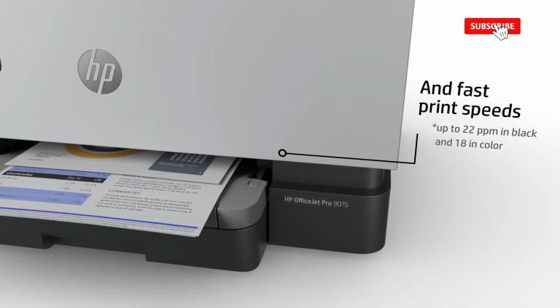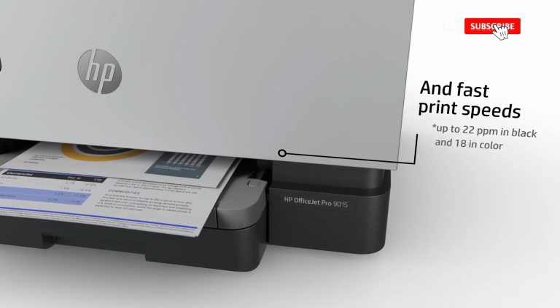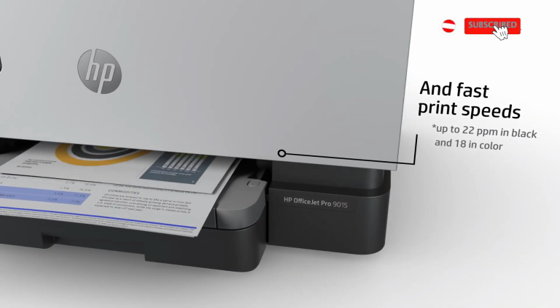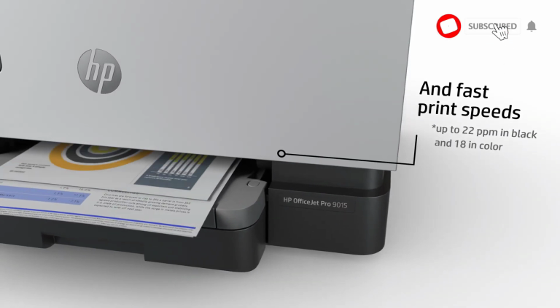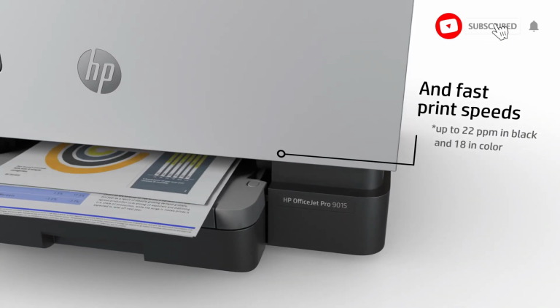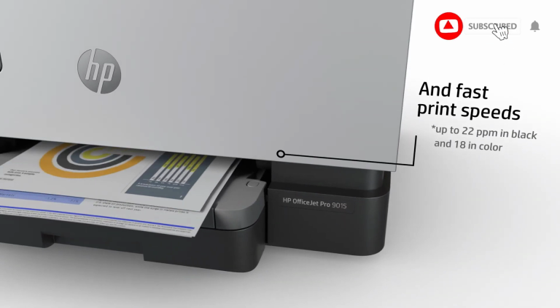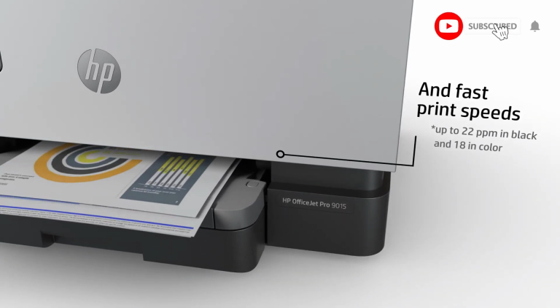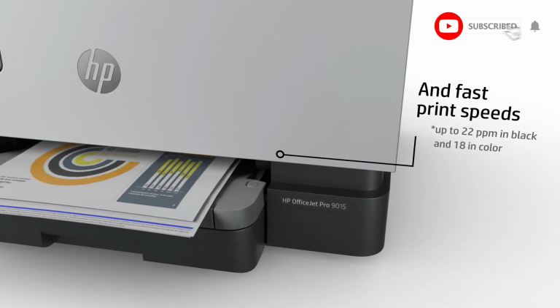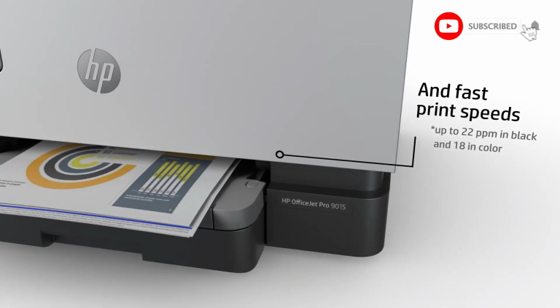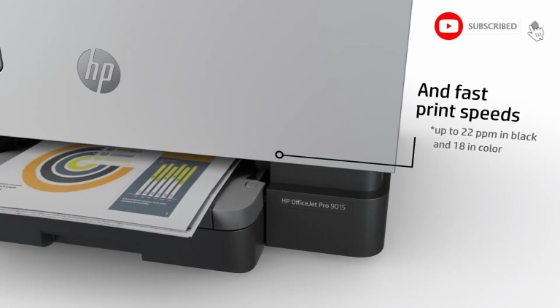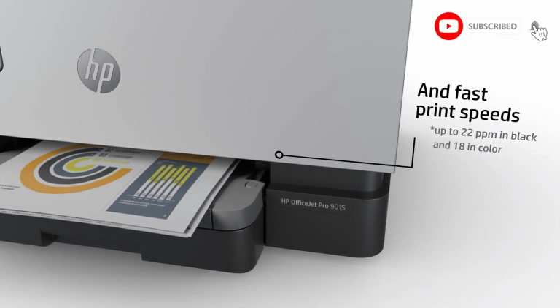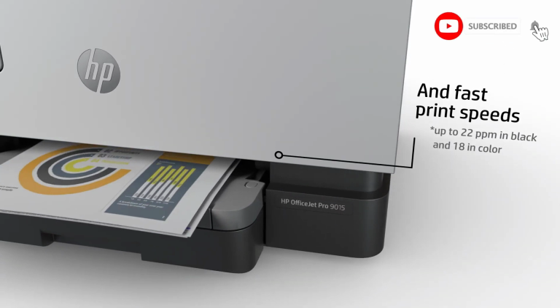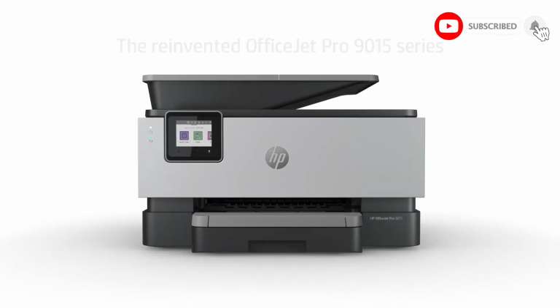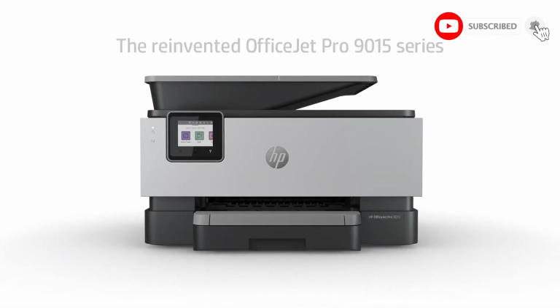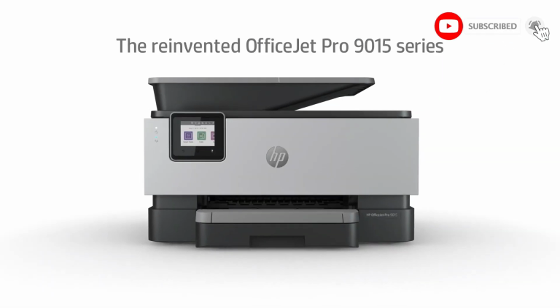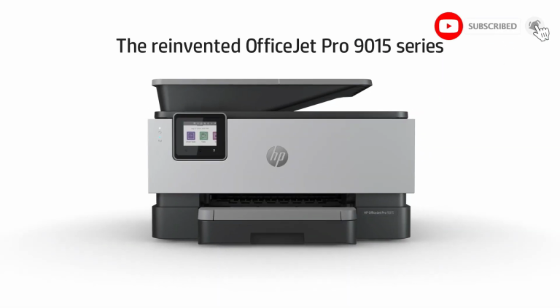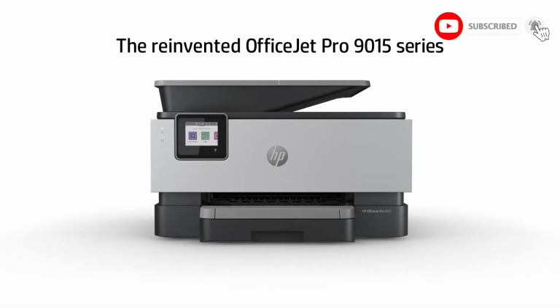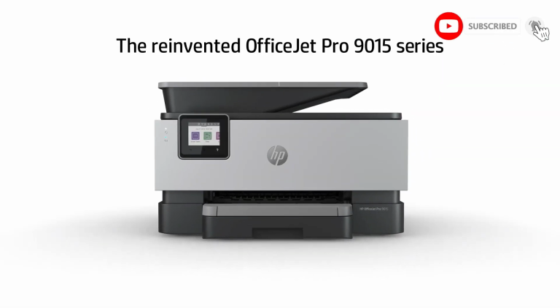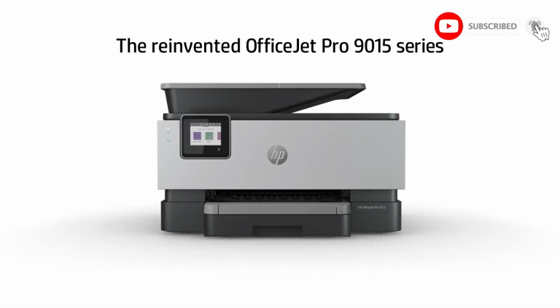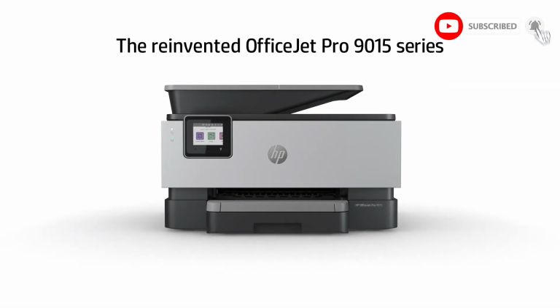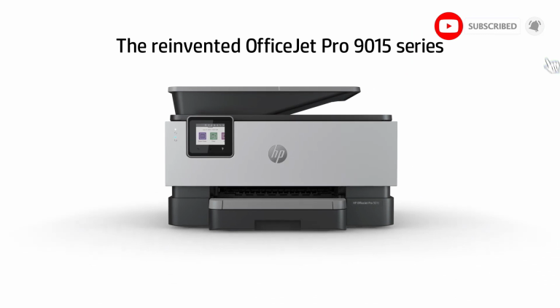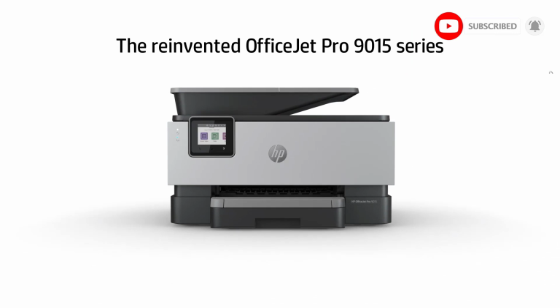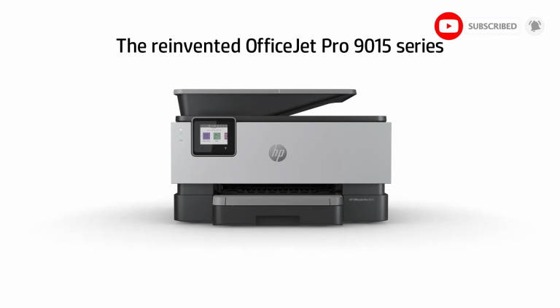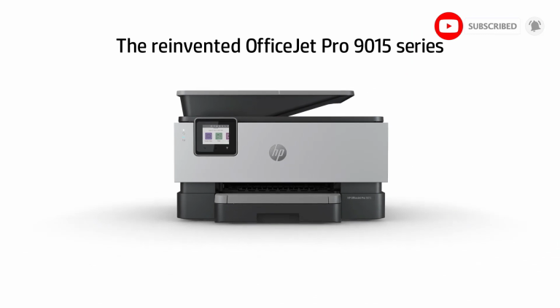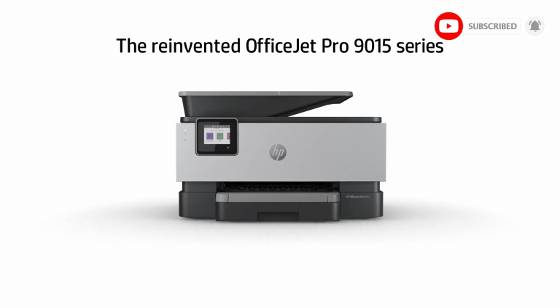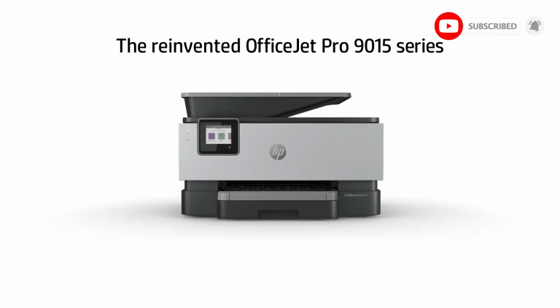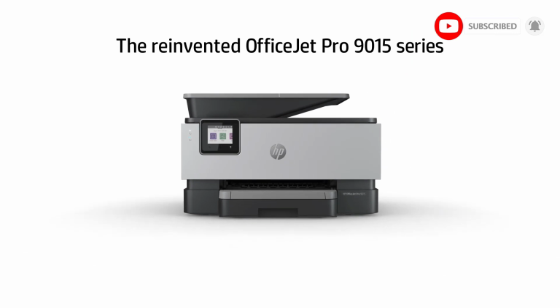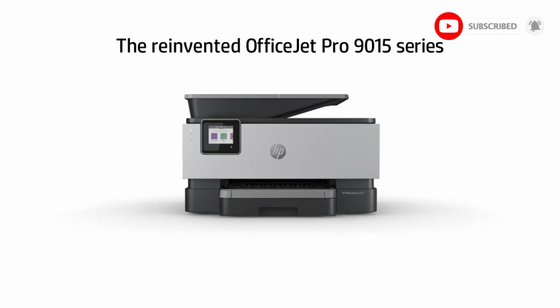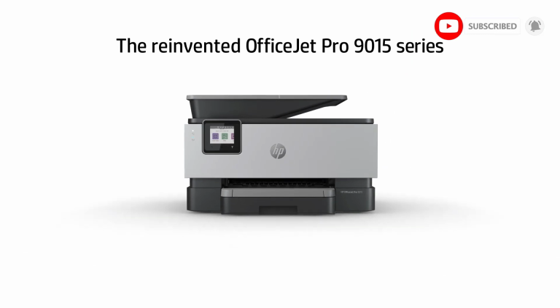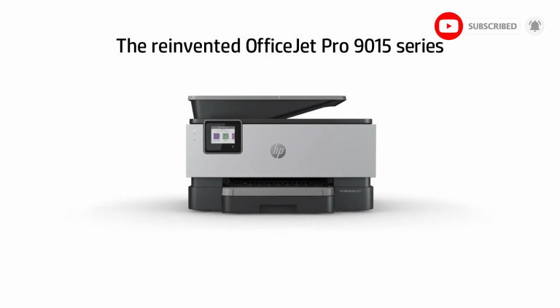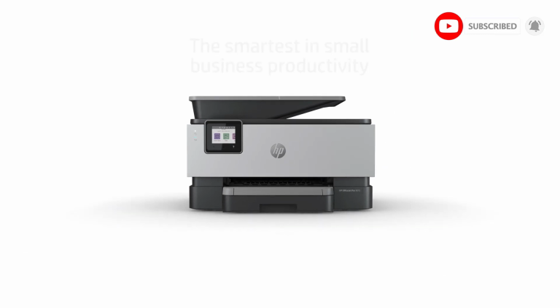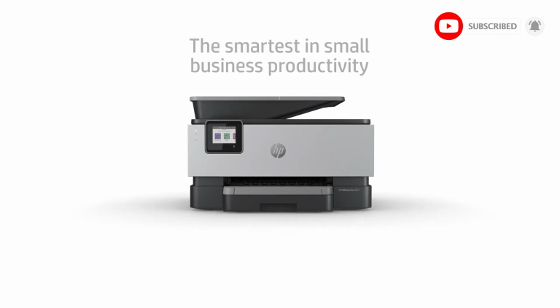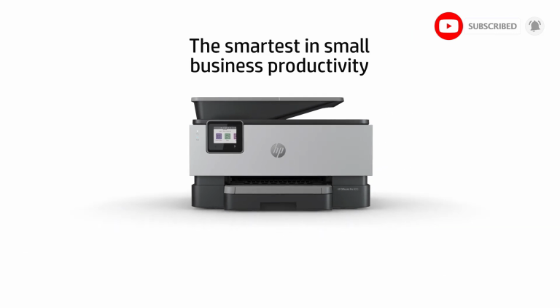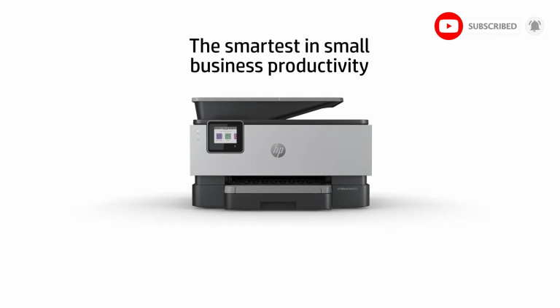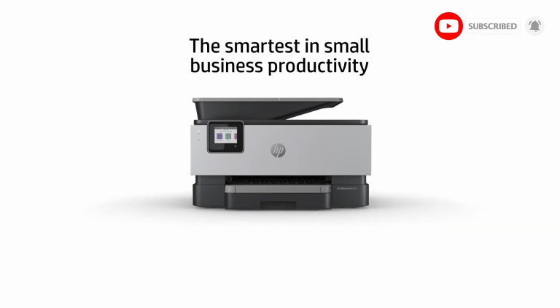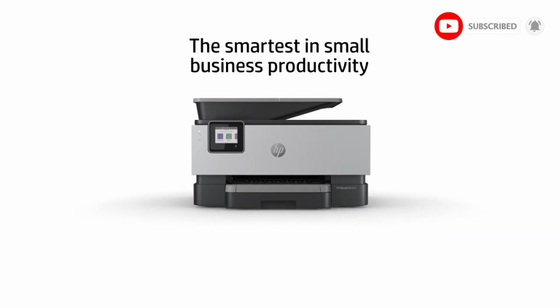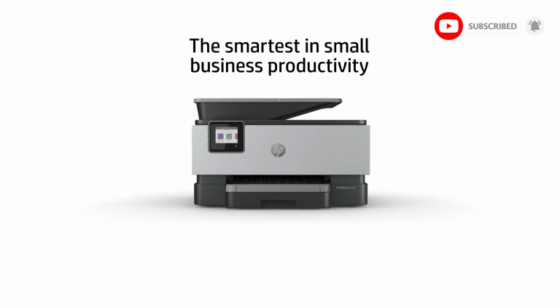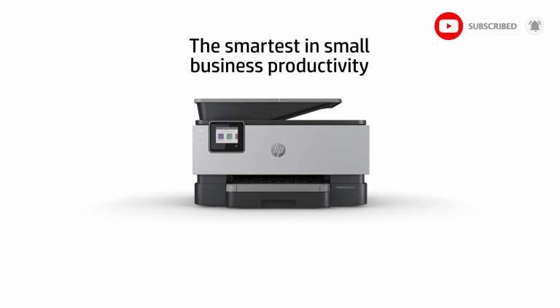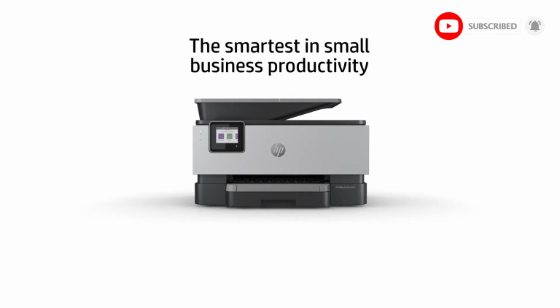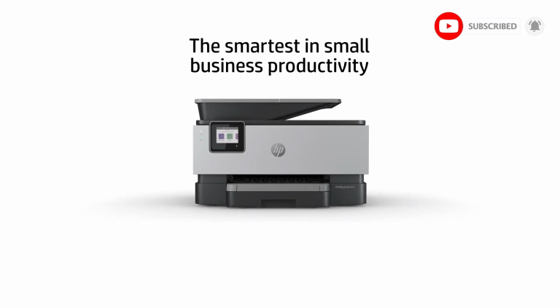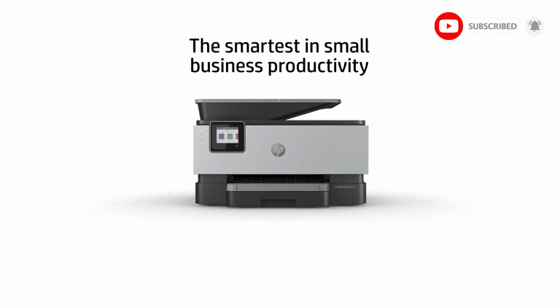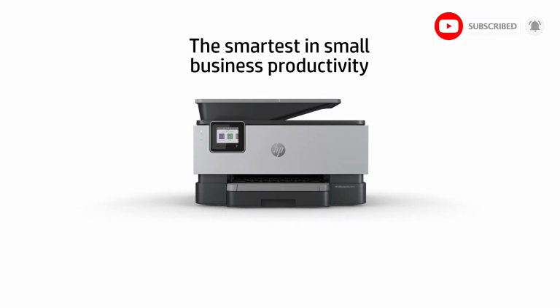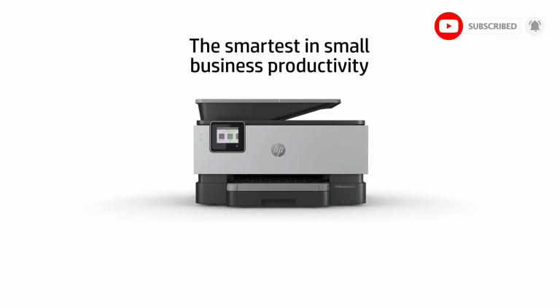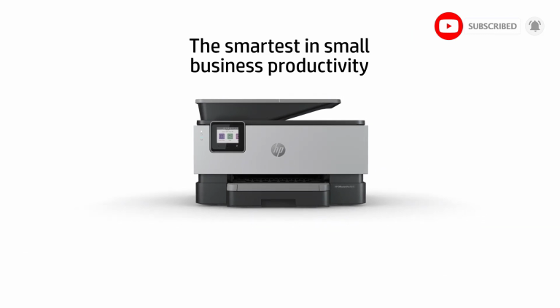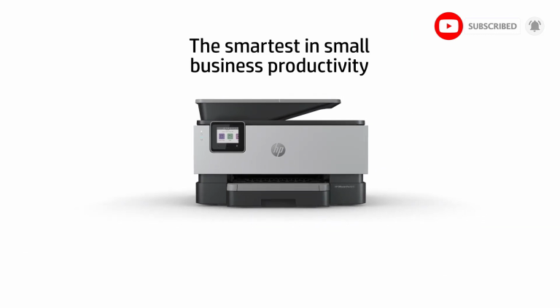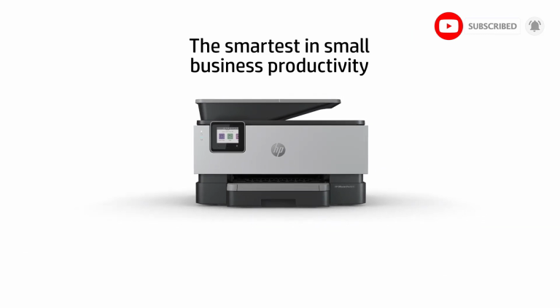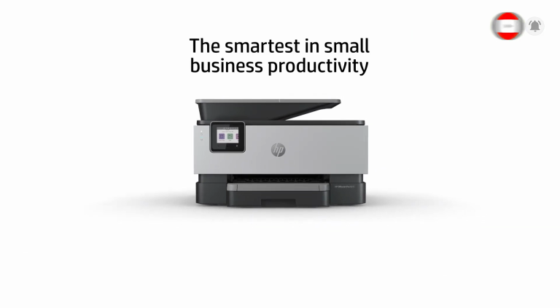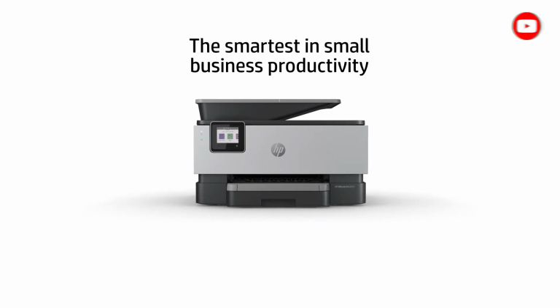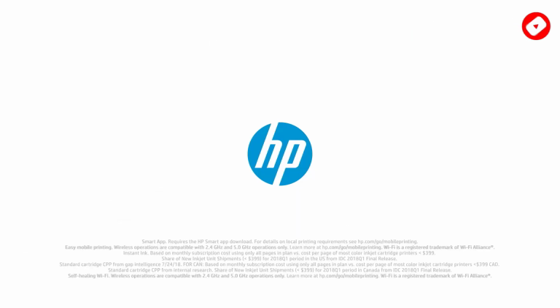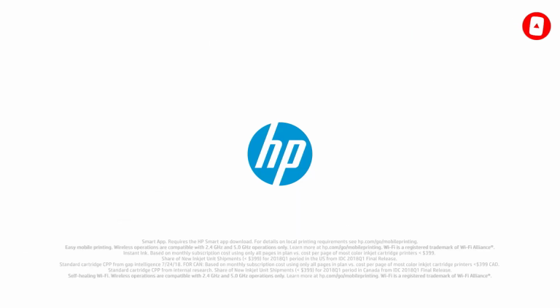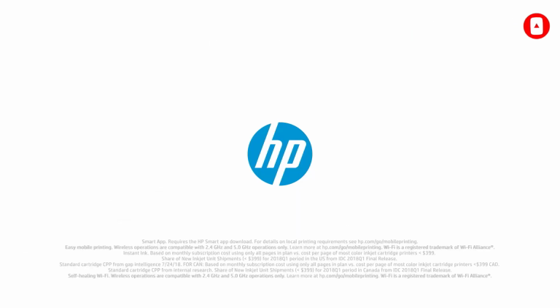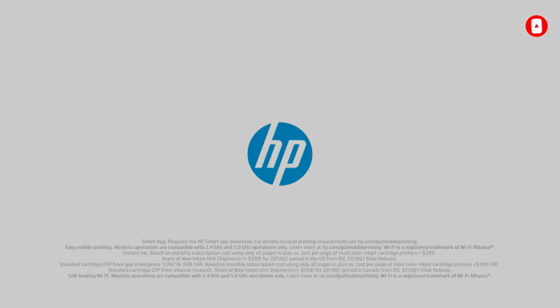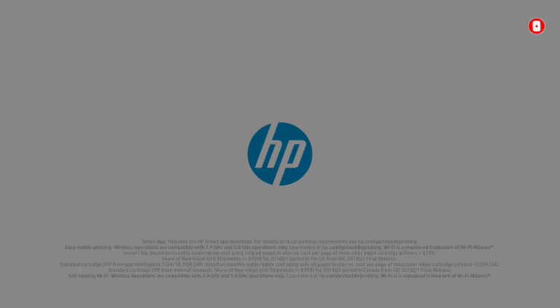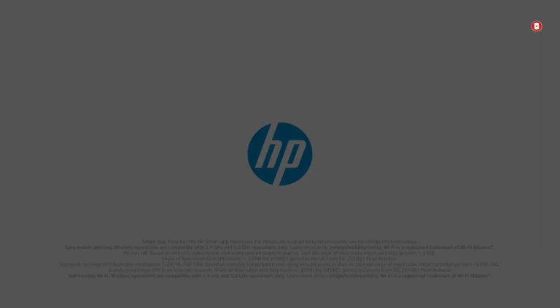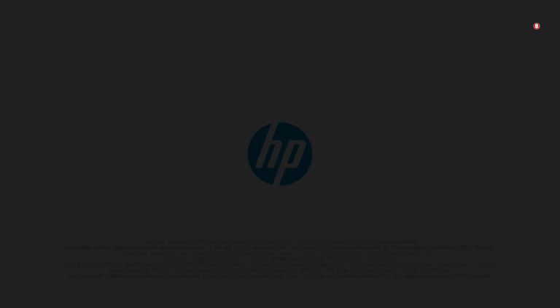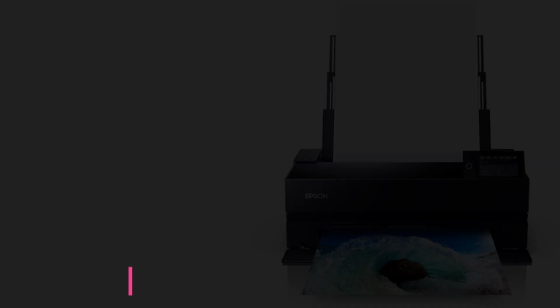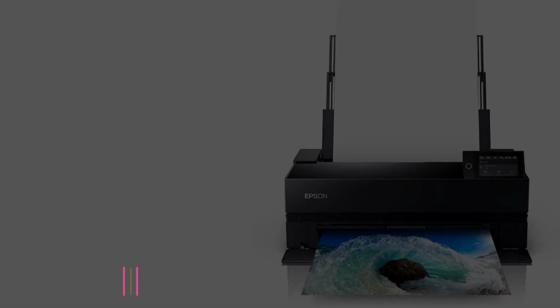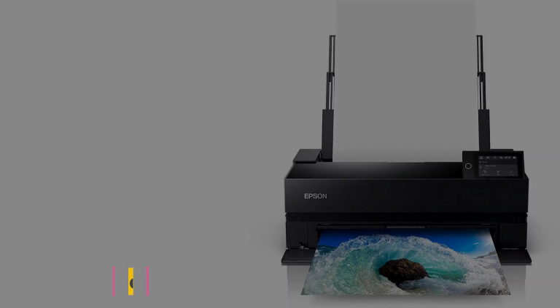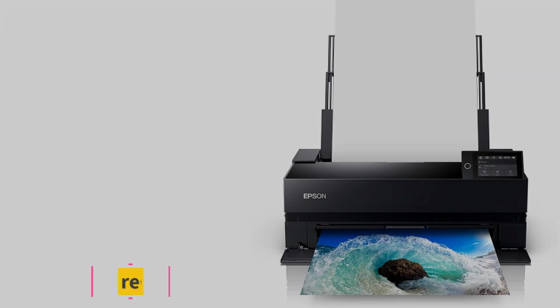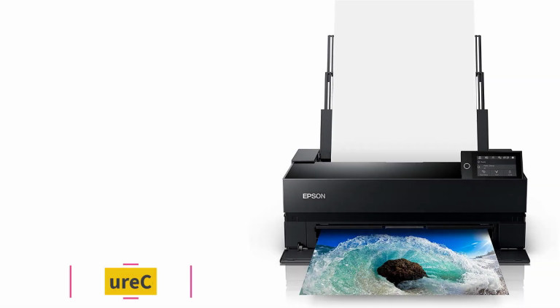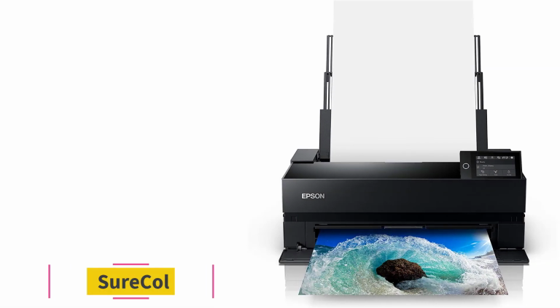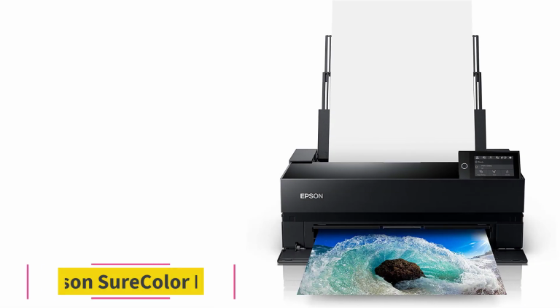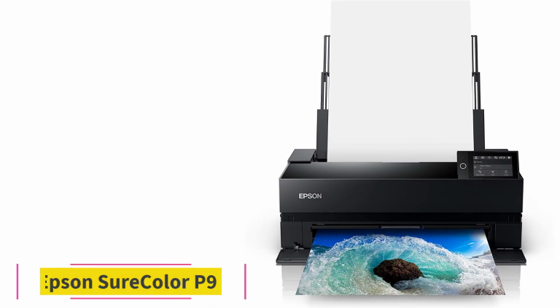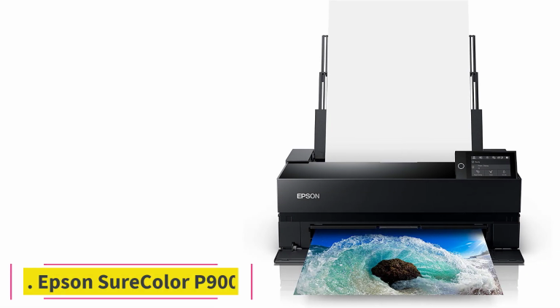No matter how you choose to connect to your wireless printer, you can be confident in quality prints.